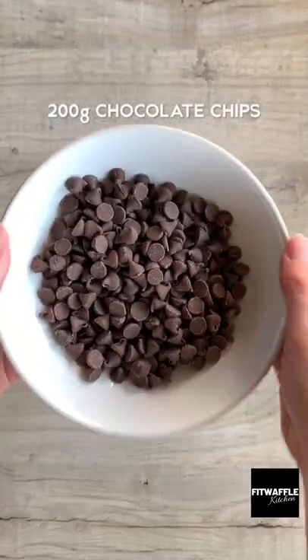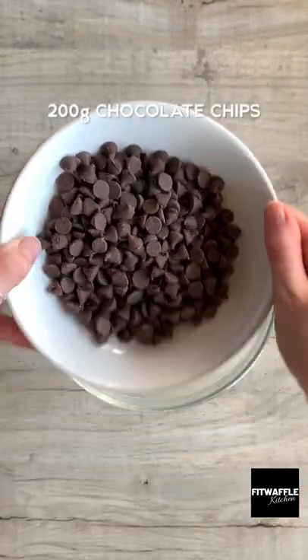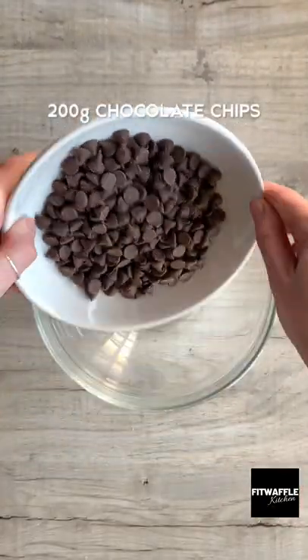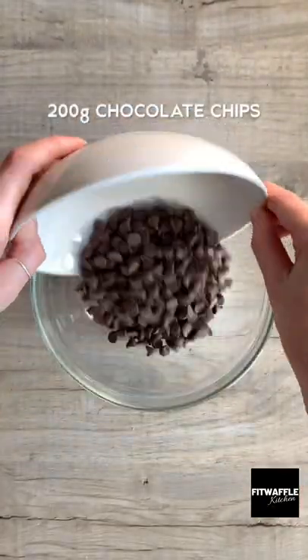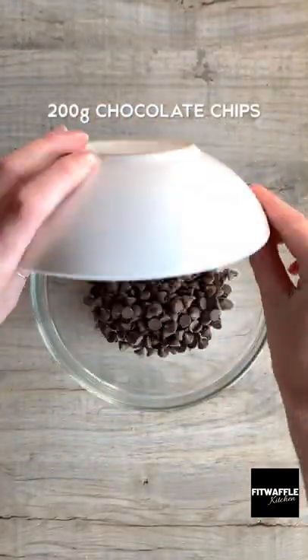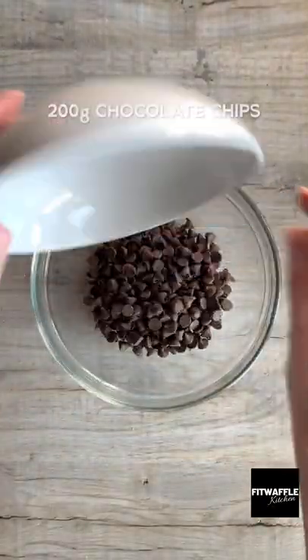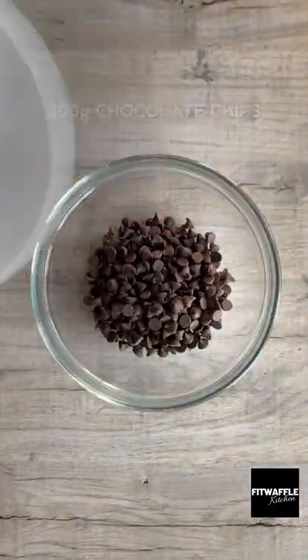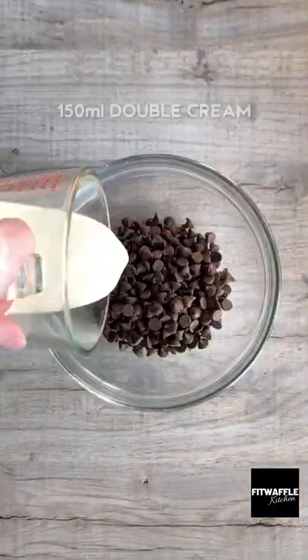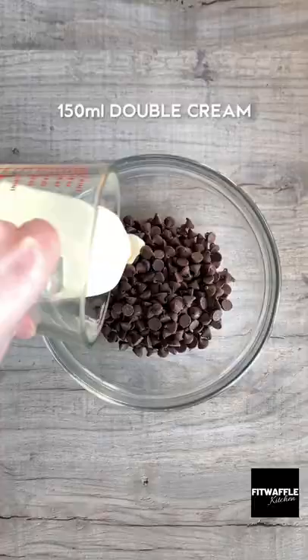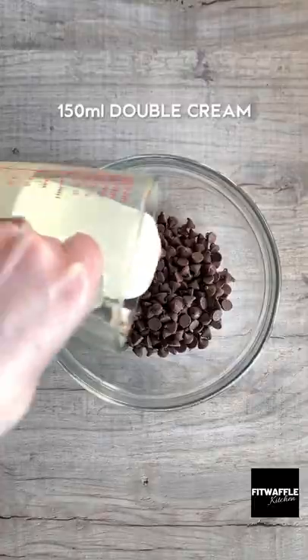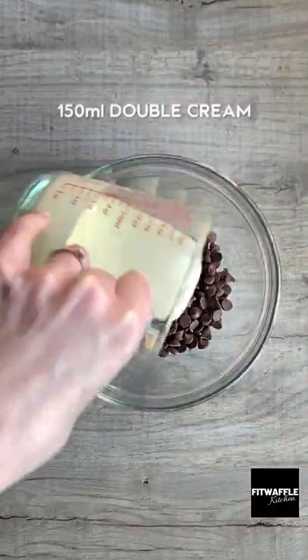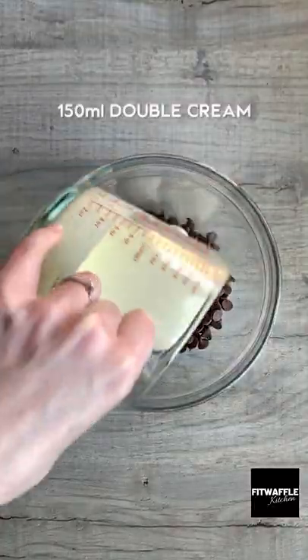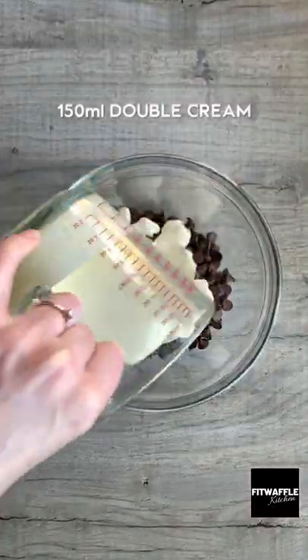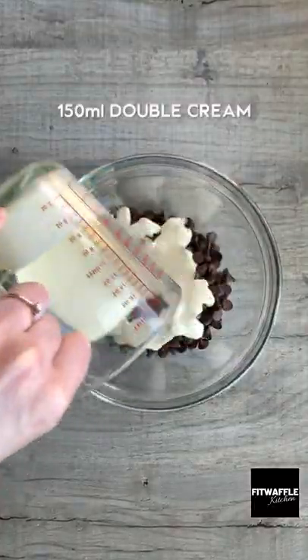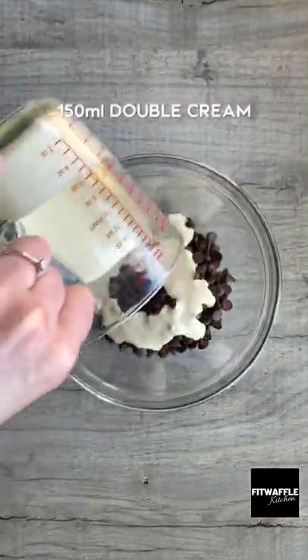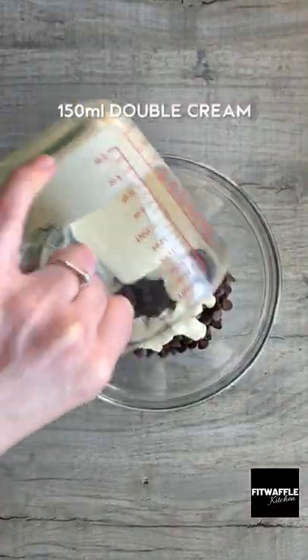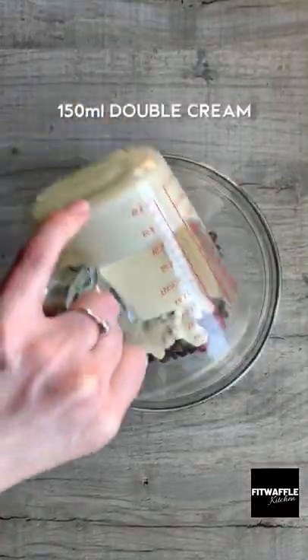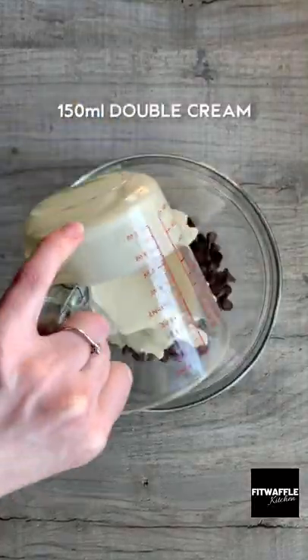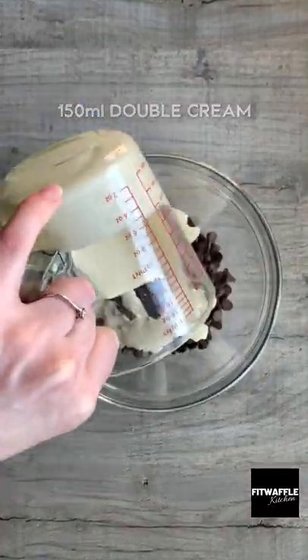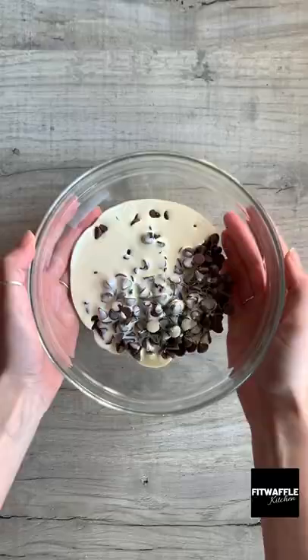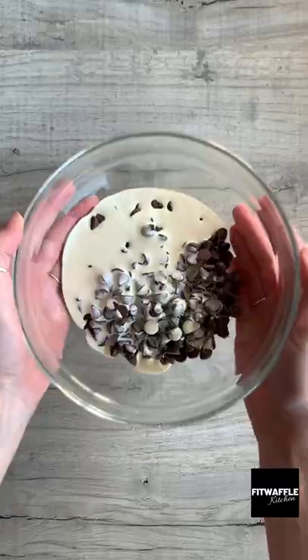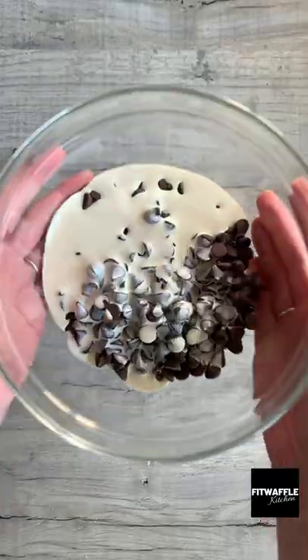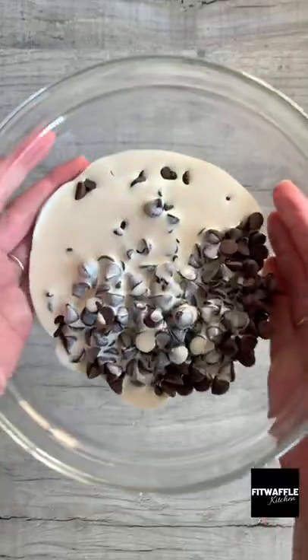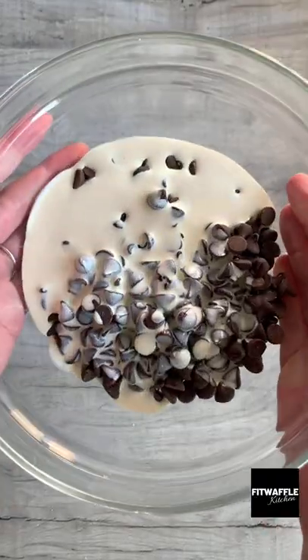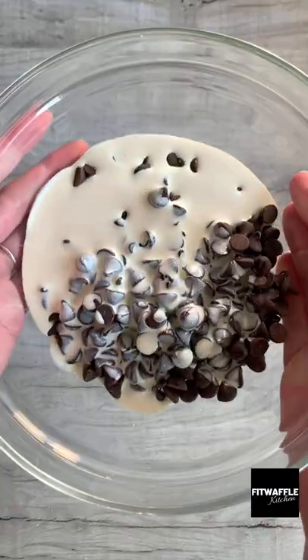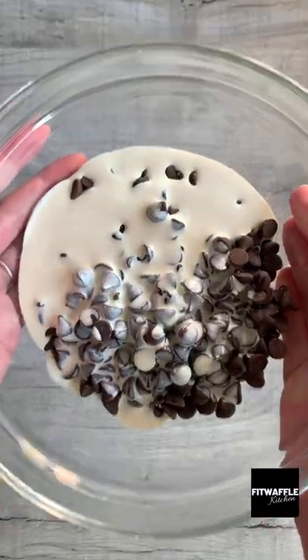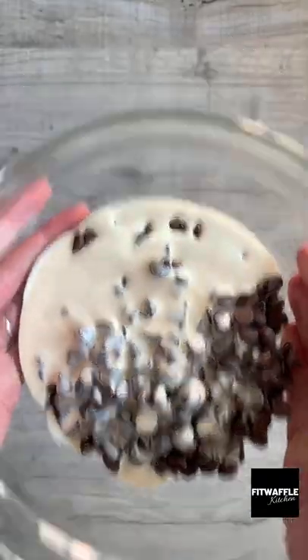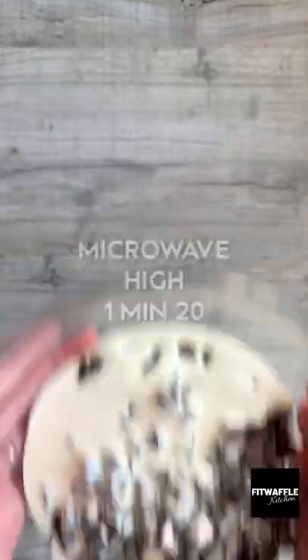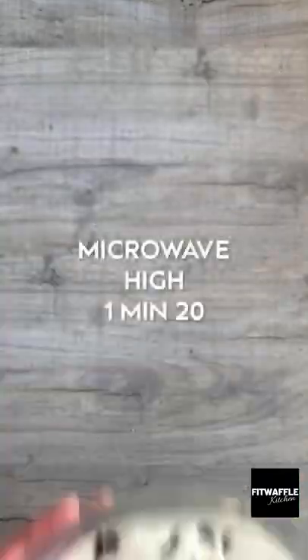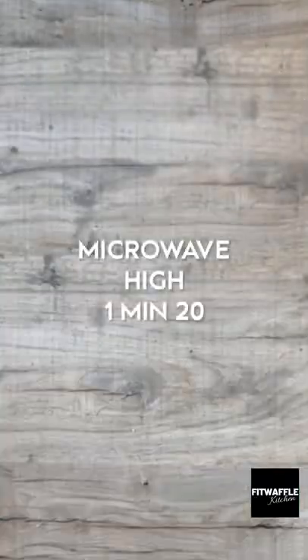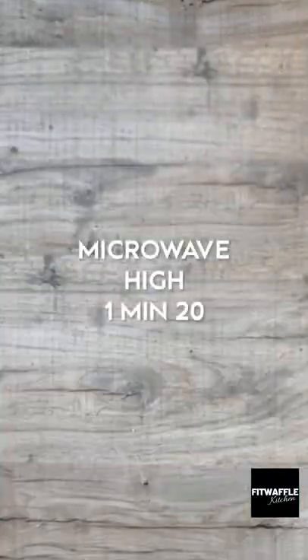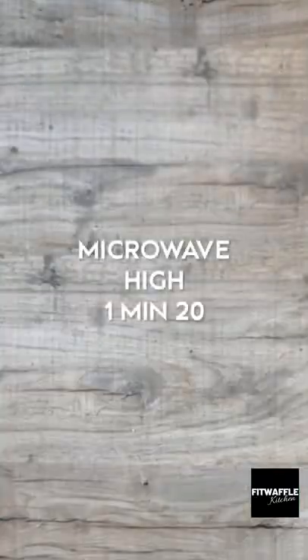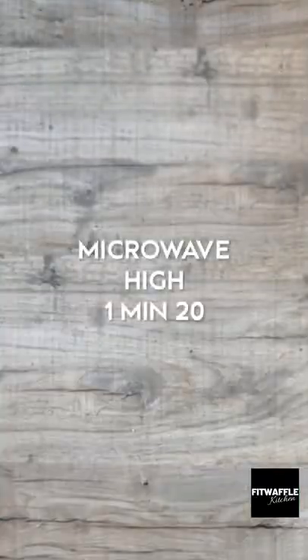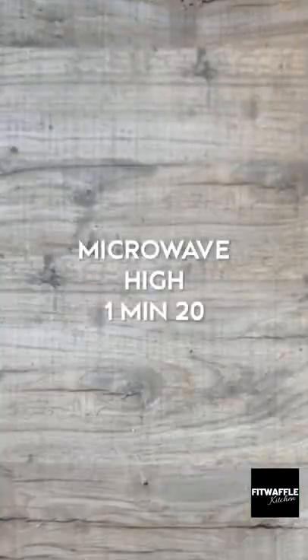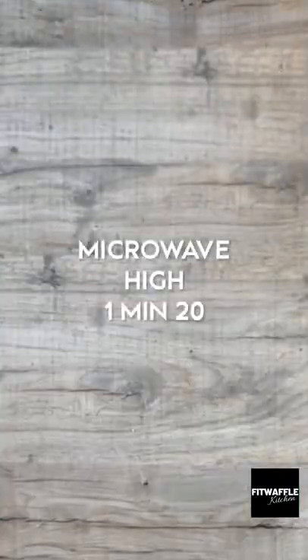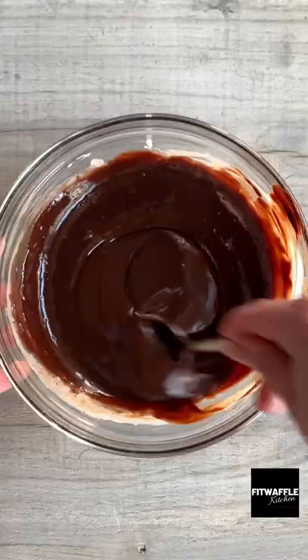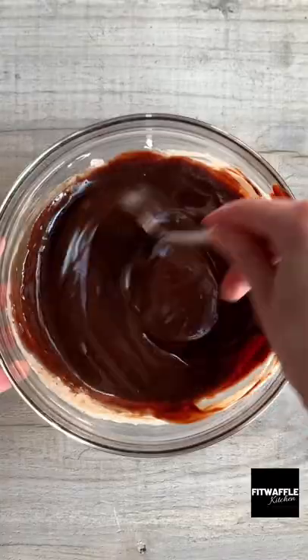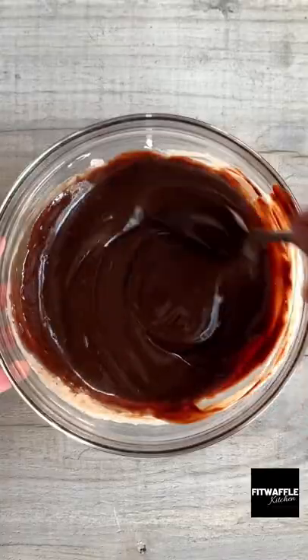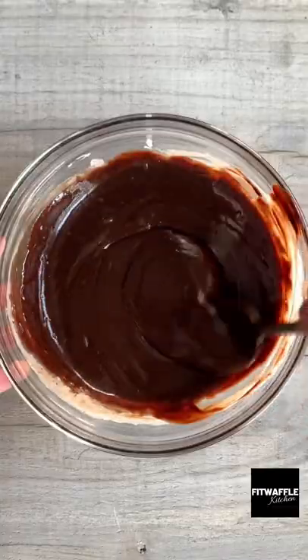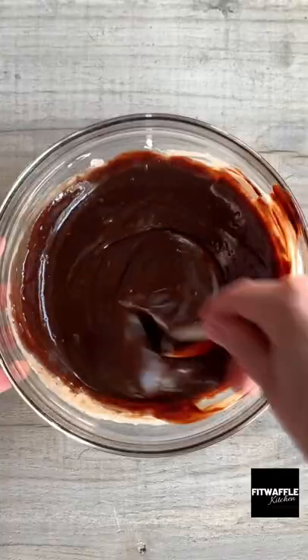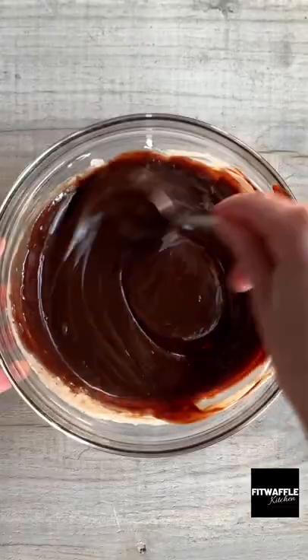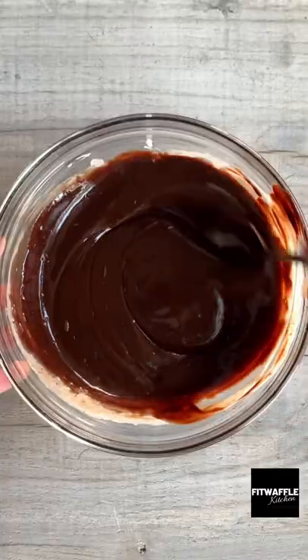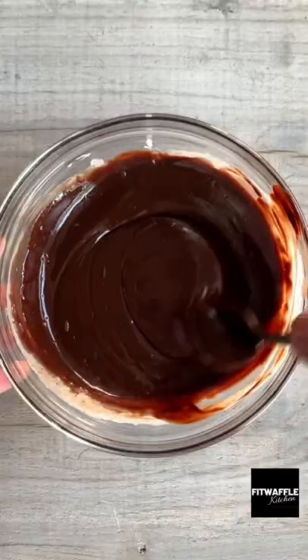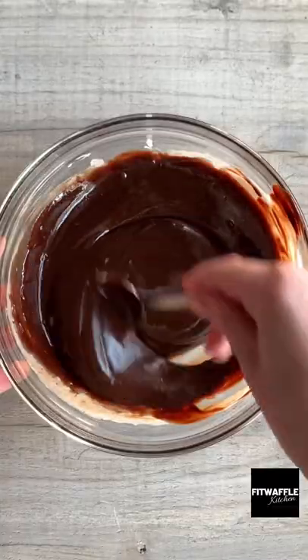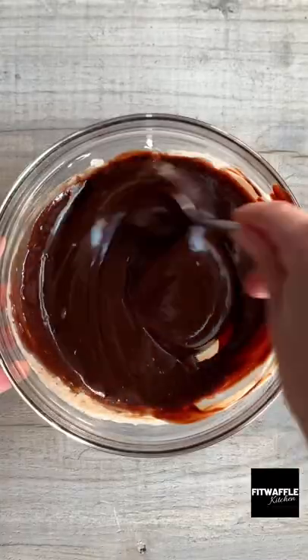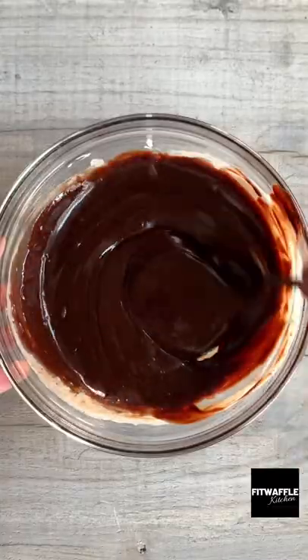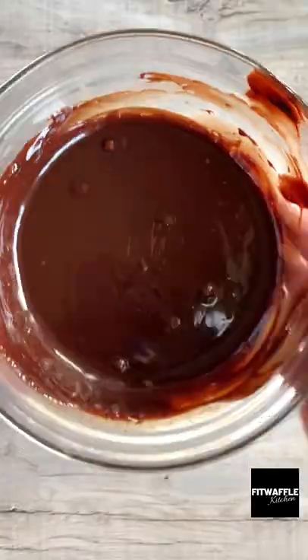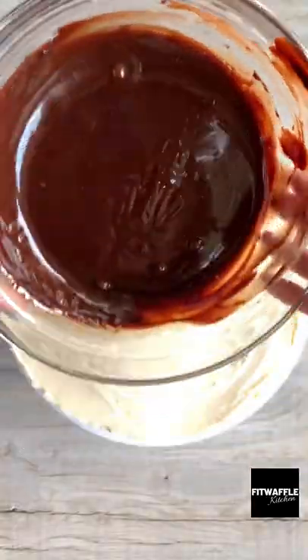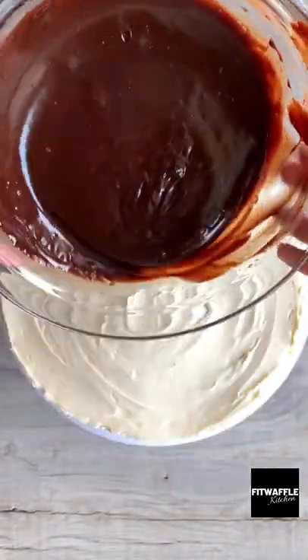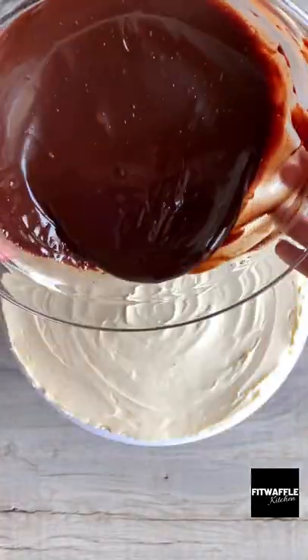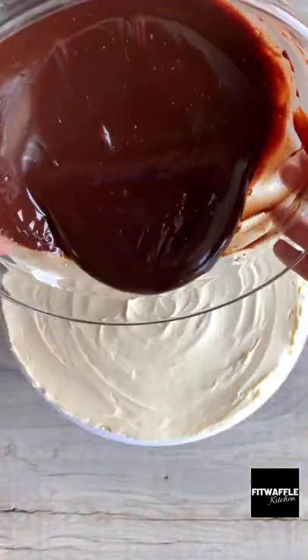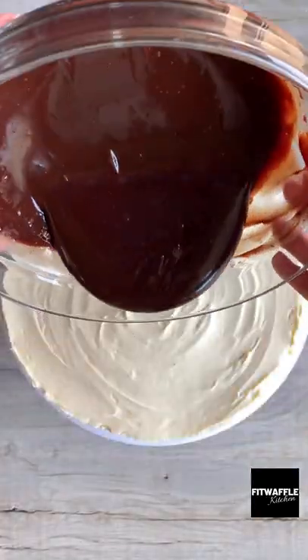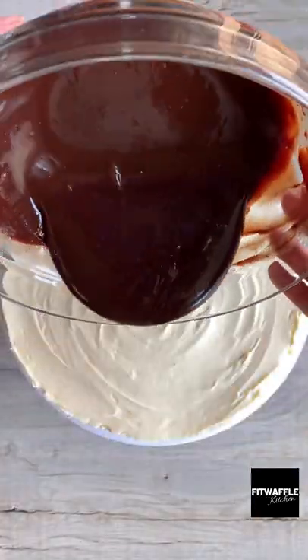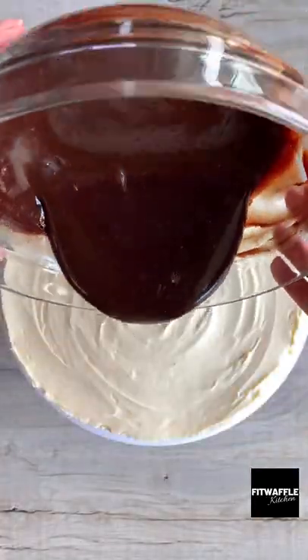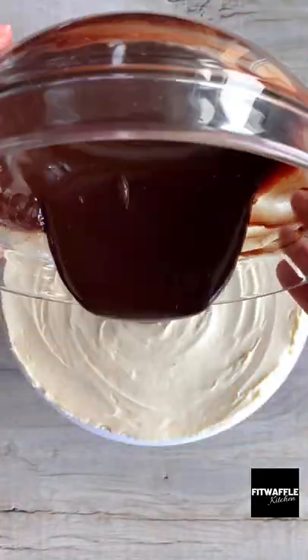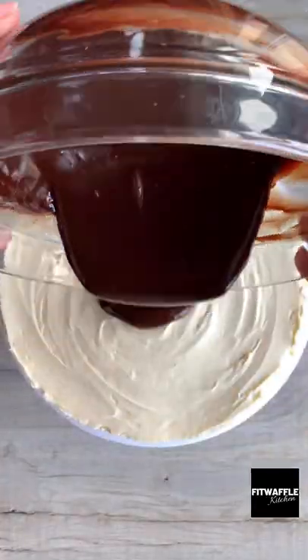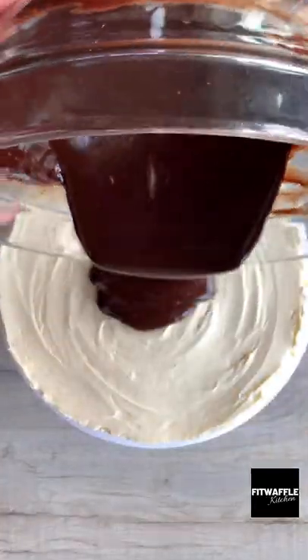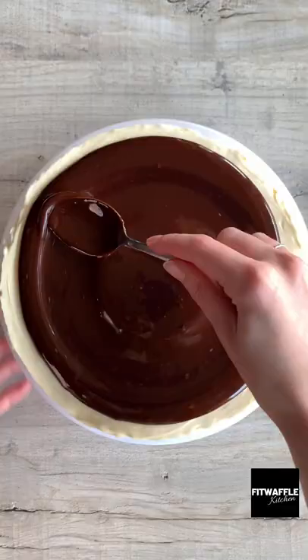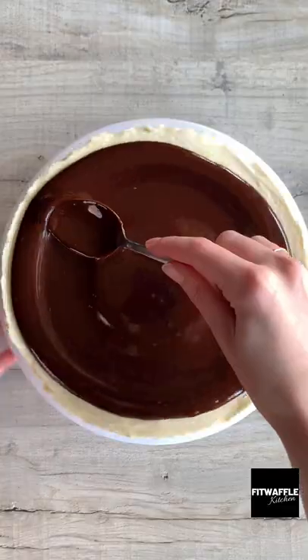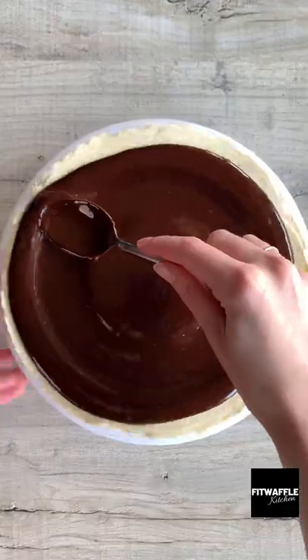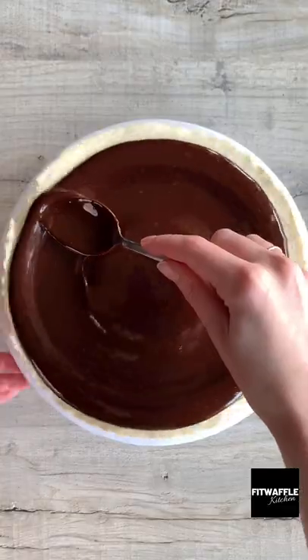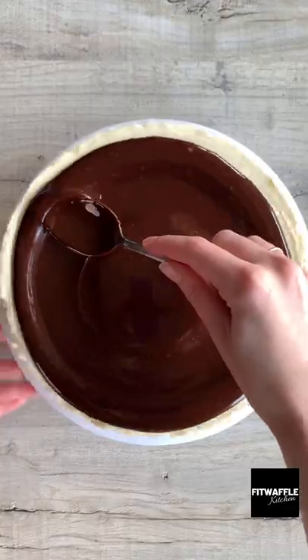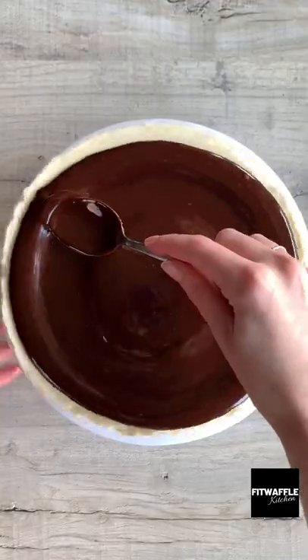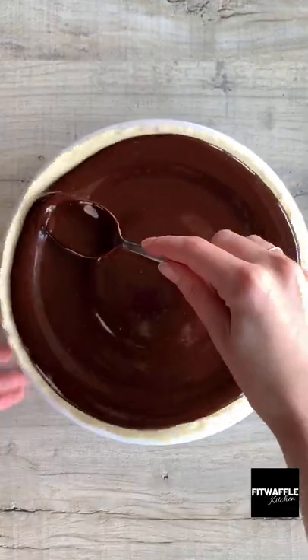For the topping, add chocolate chips and double cream to a bowl and microwave for 1 minute 20. Stir until combined, let it cool, then pour it over your cheesecake.